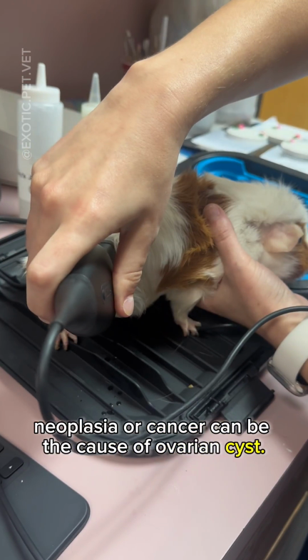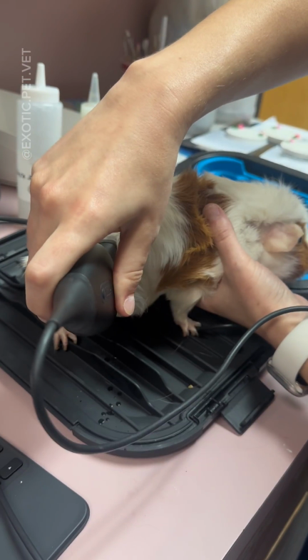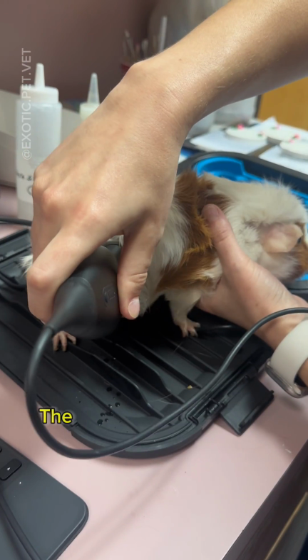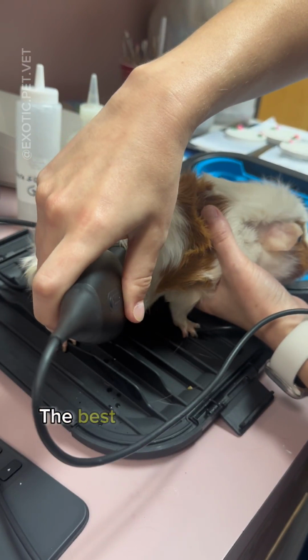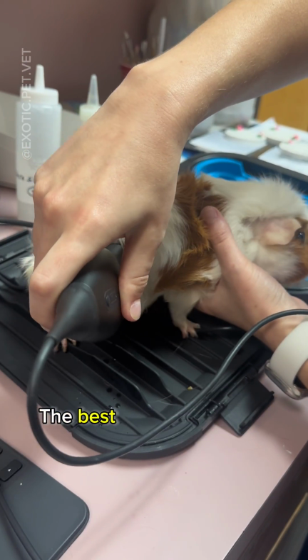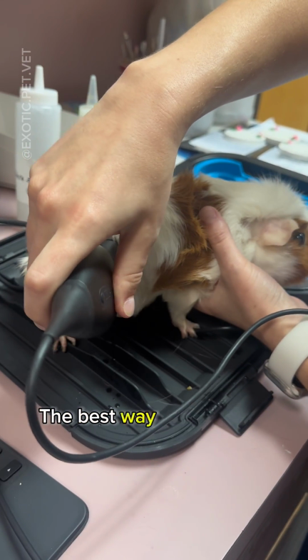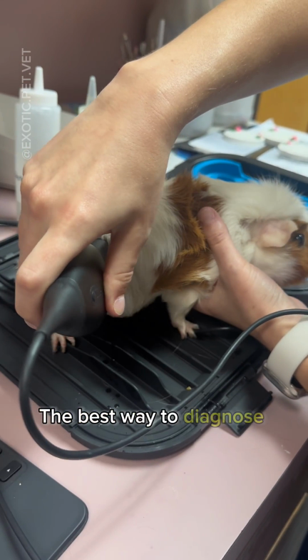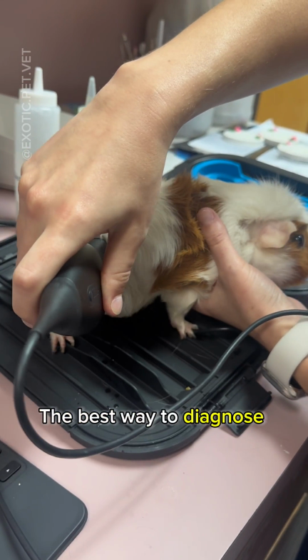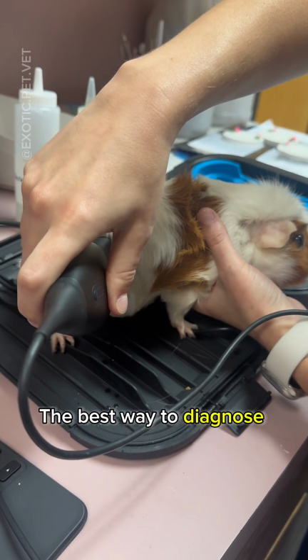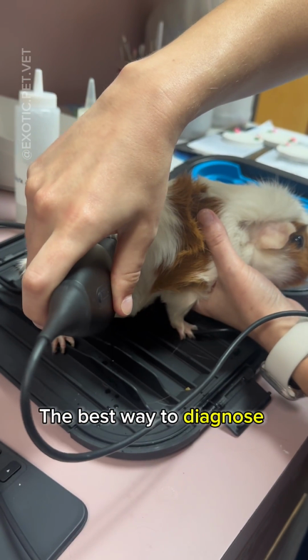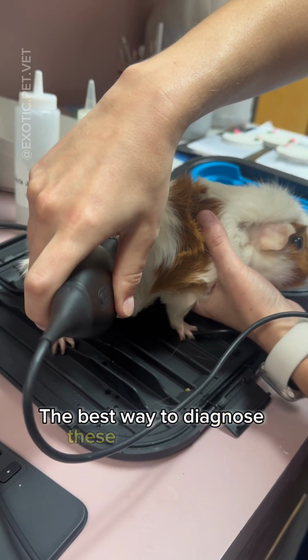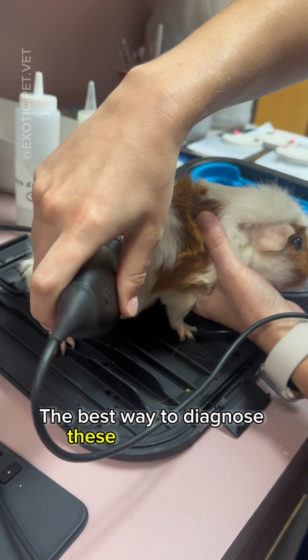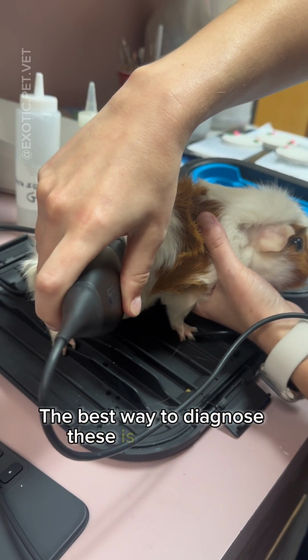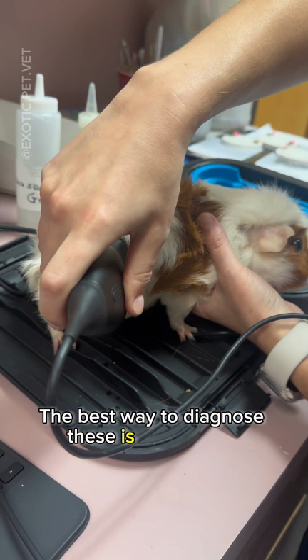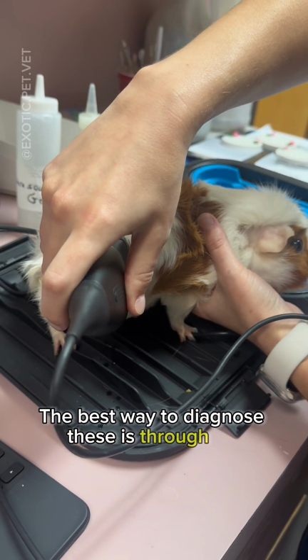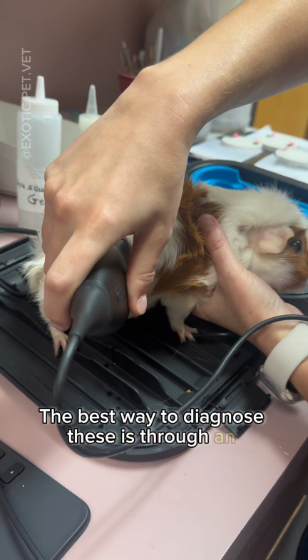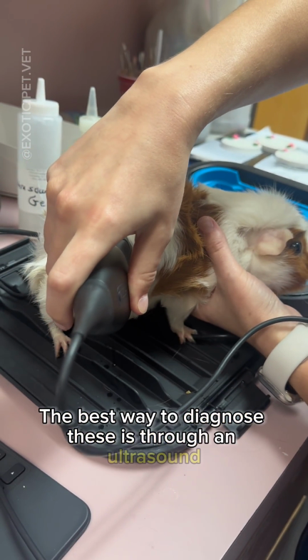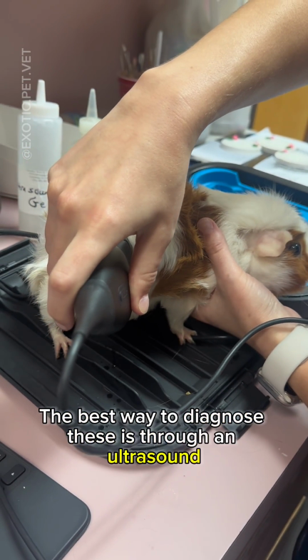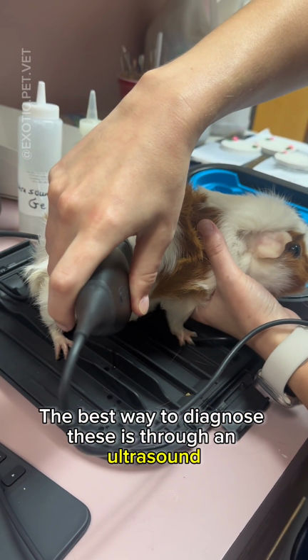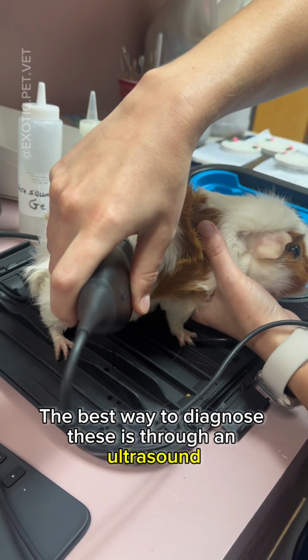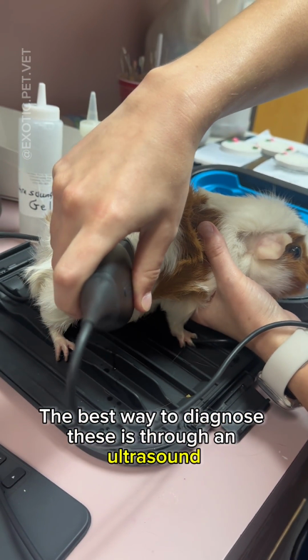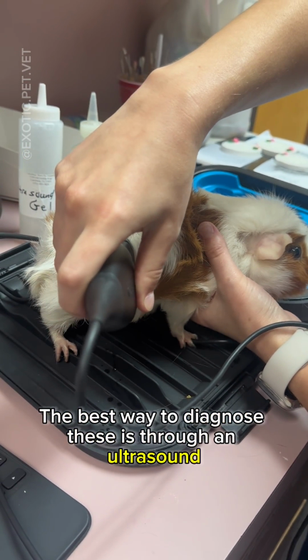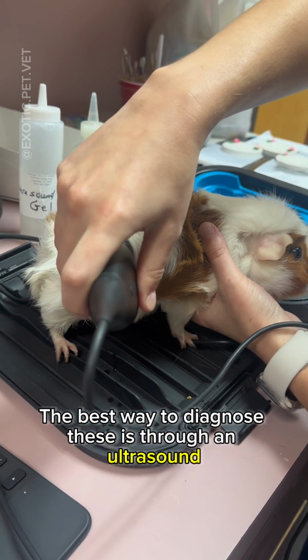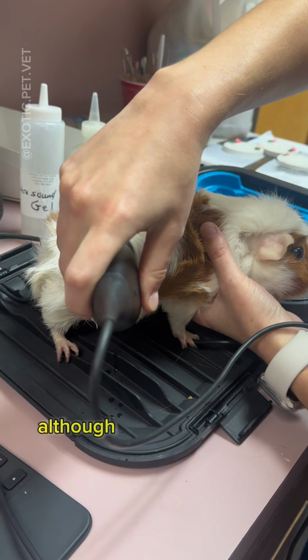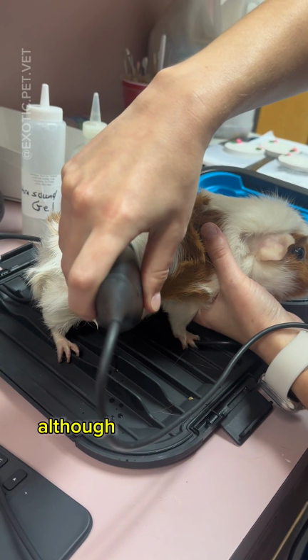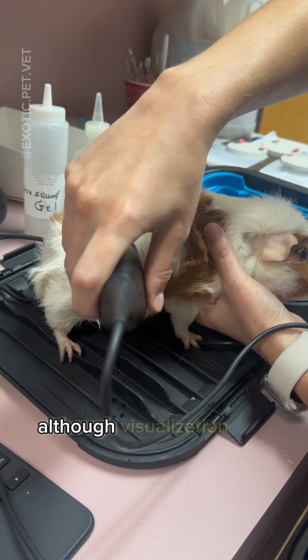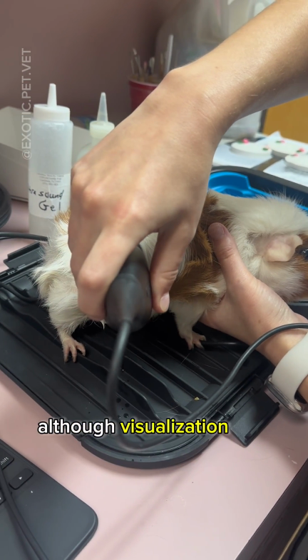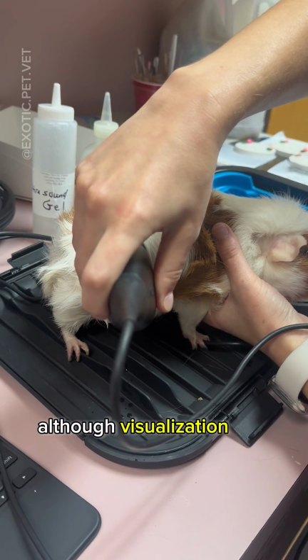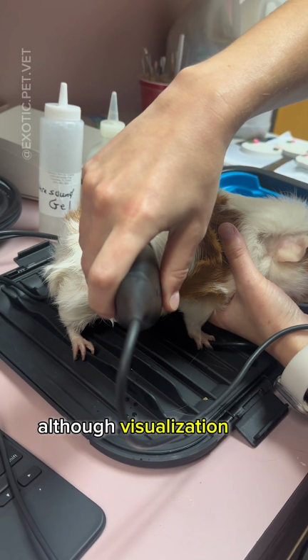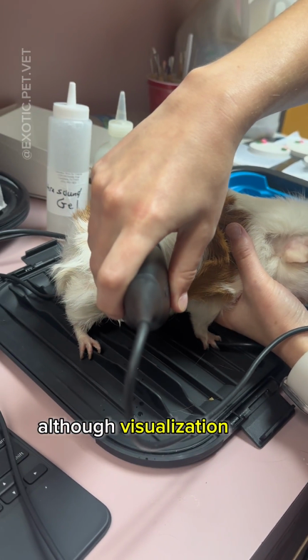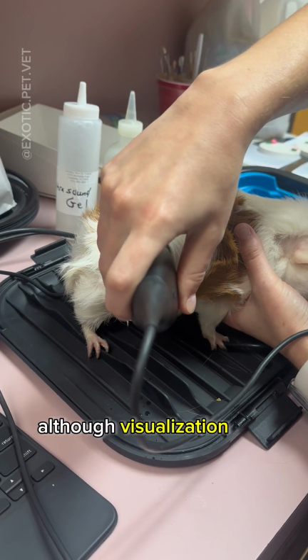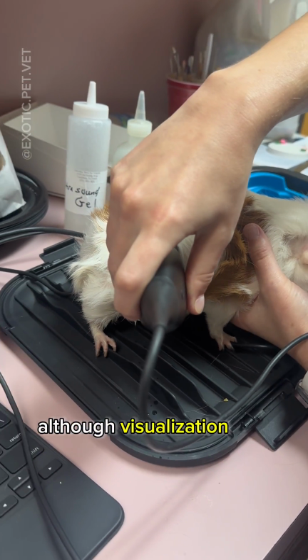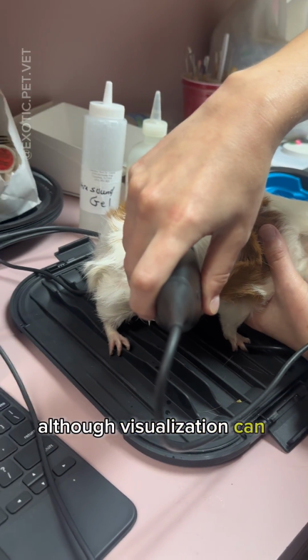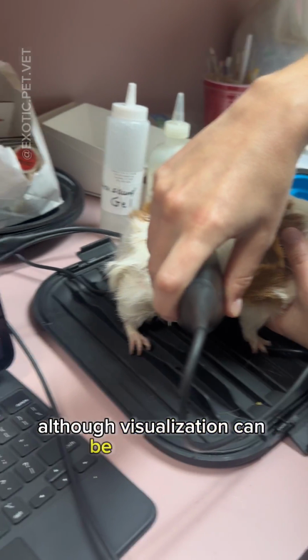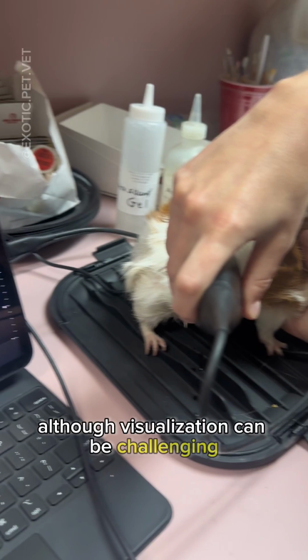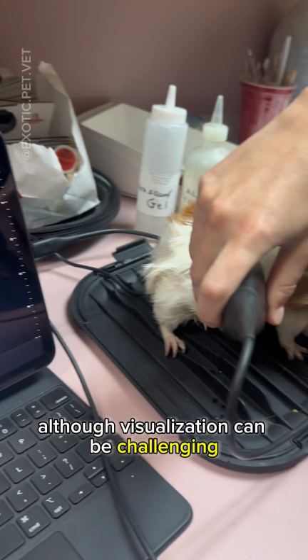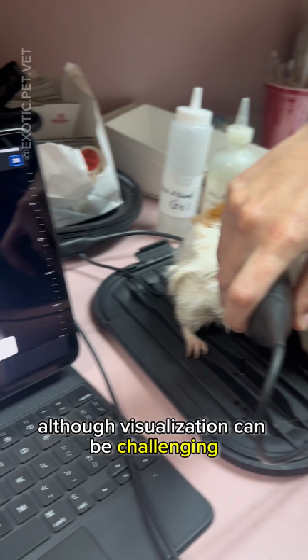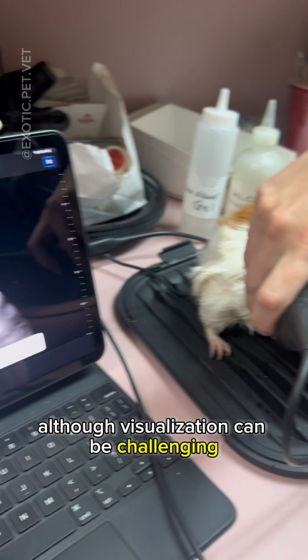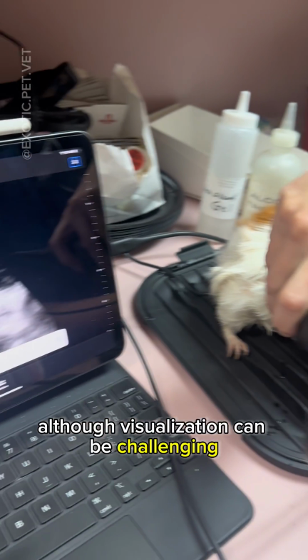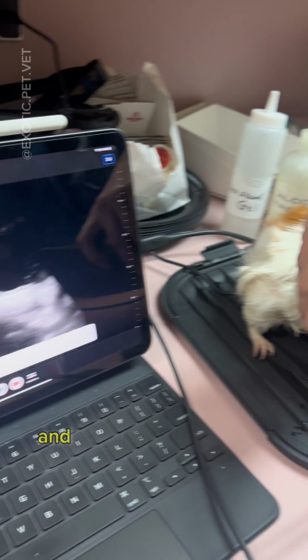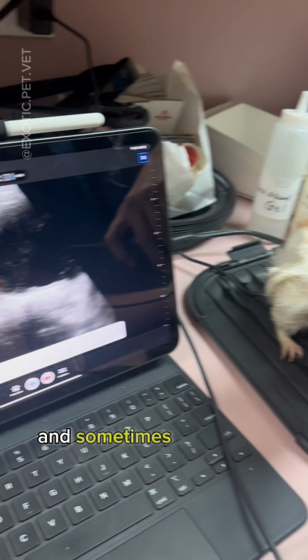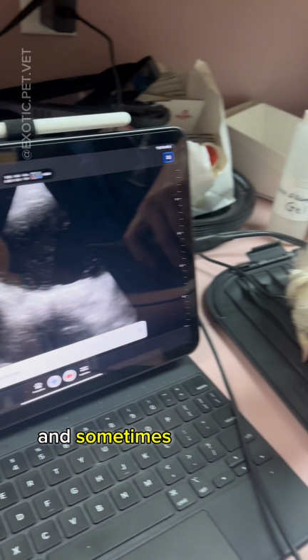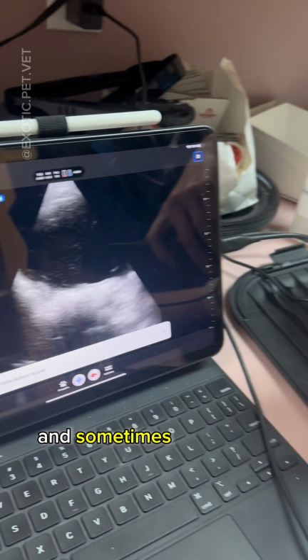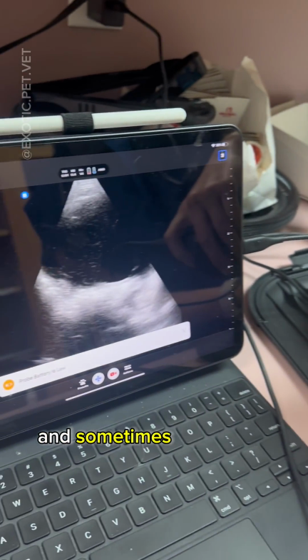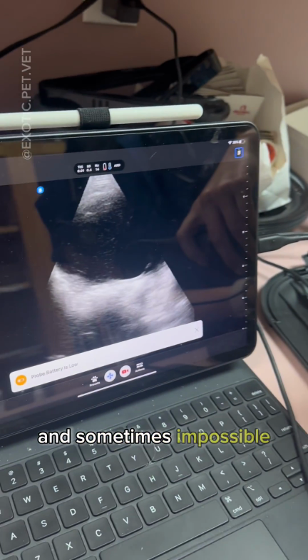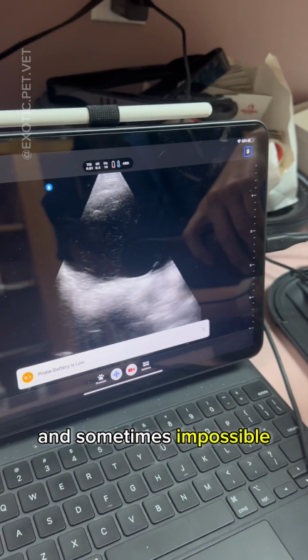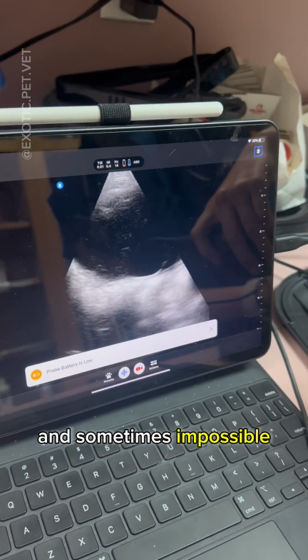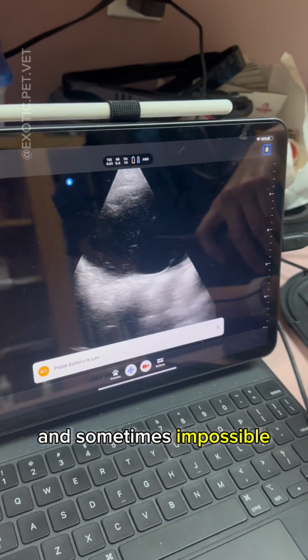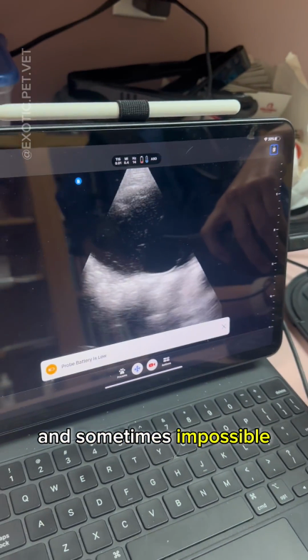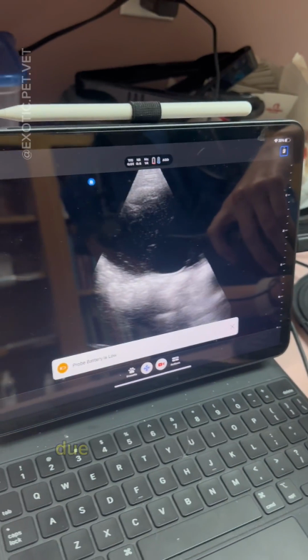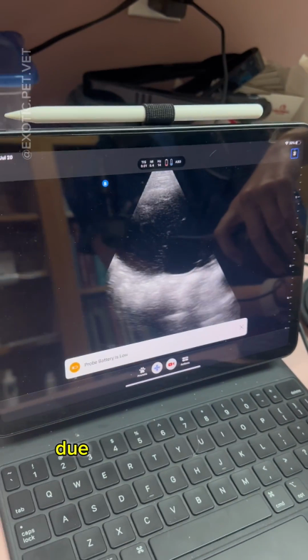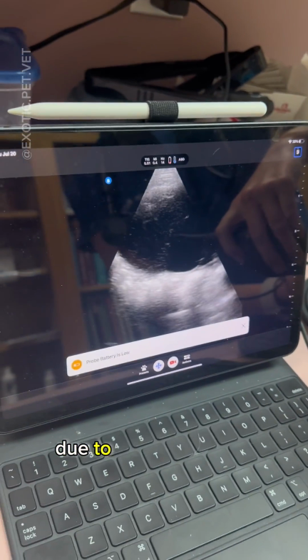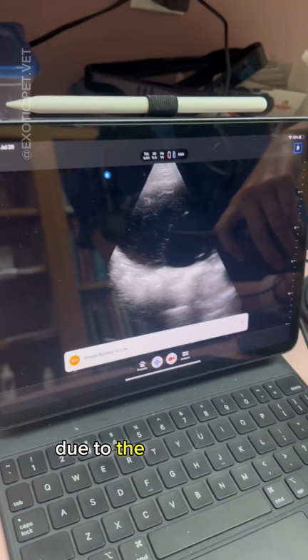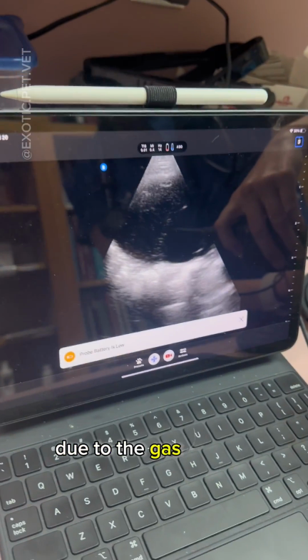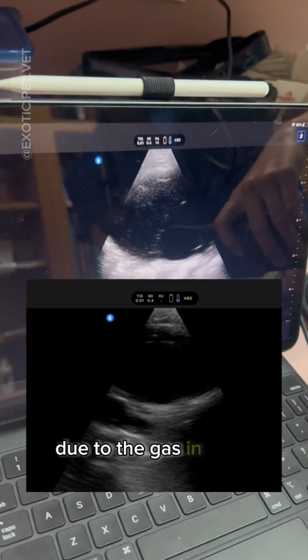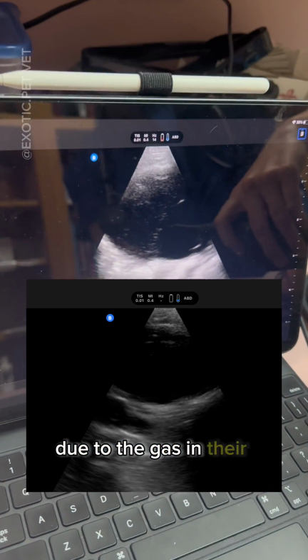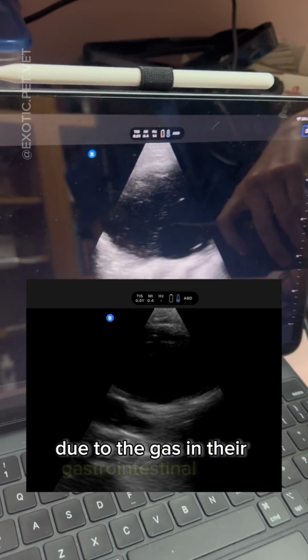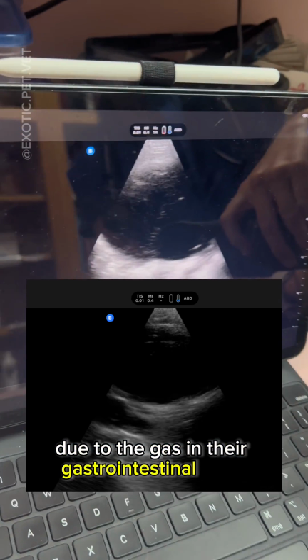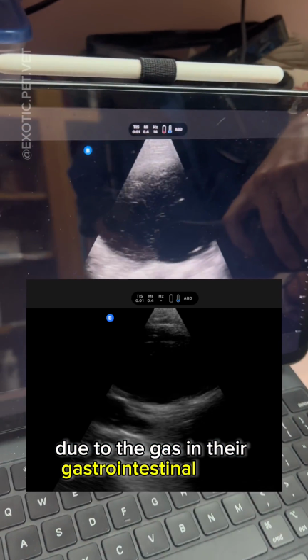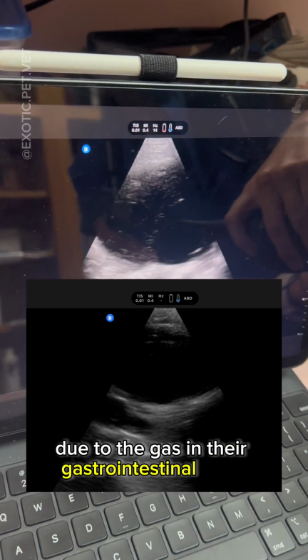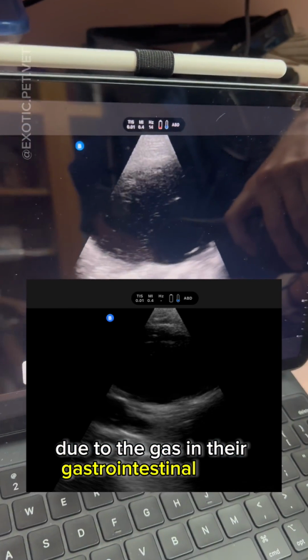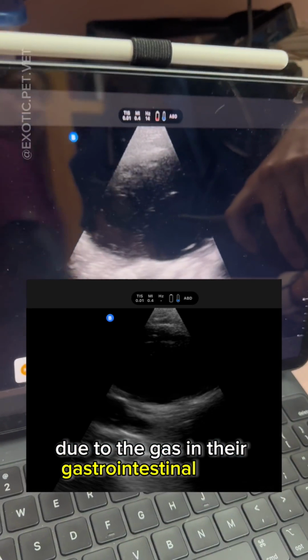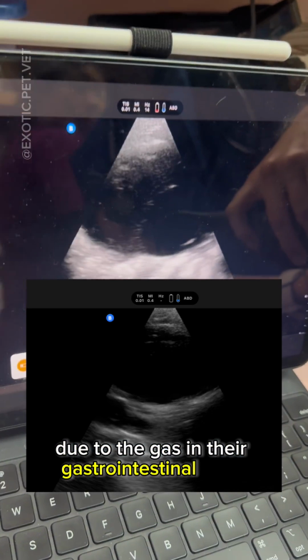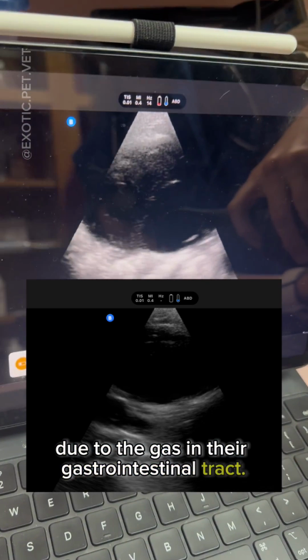The best way to diagnose these is through an ultrasound, although visualization can be challenging and sometimes impossible due to the gas in their gastrointestinal tract.